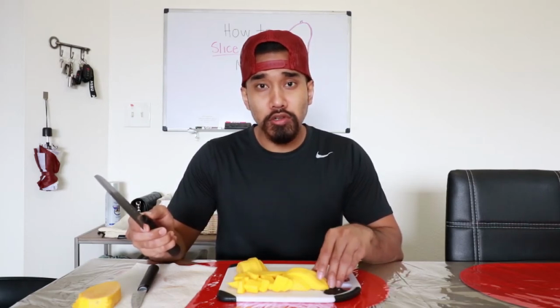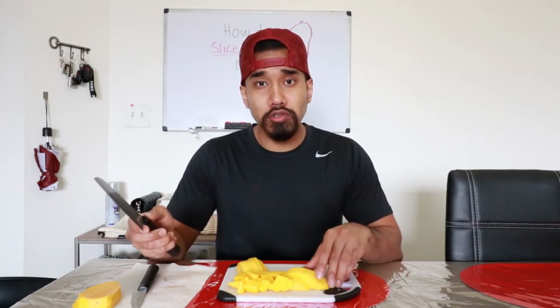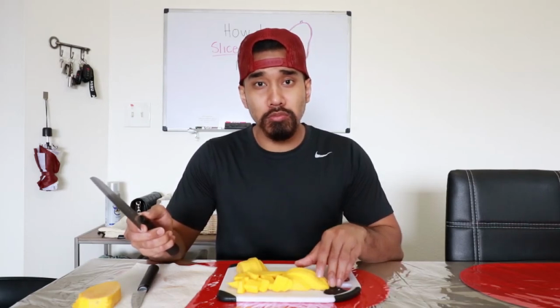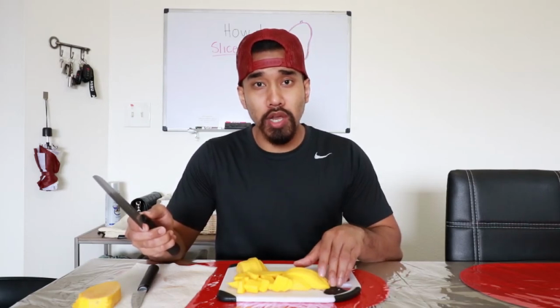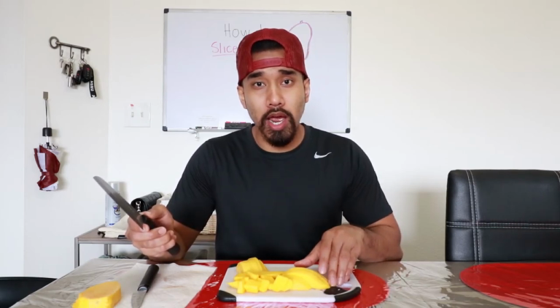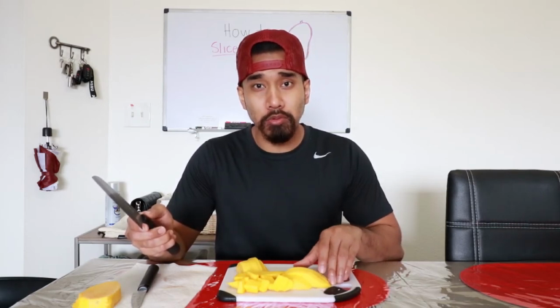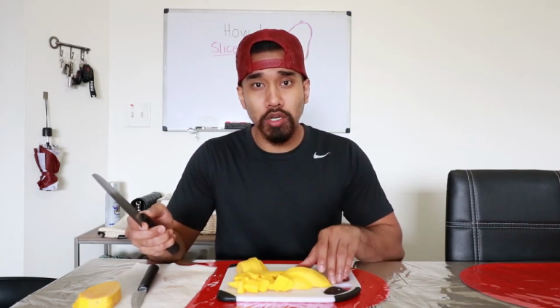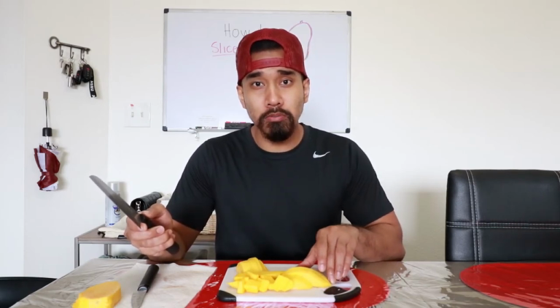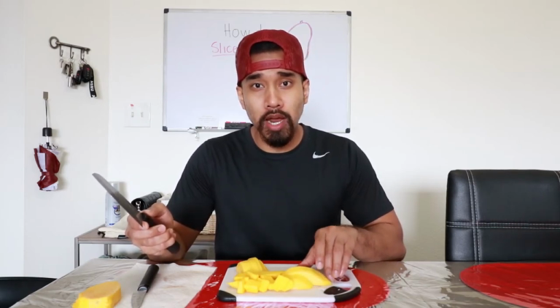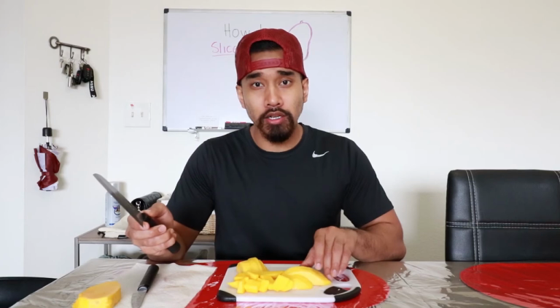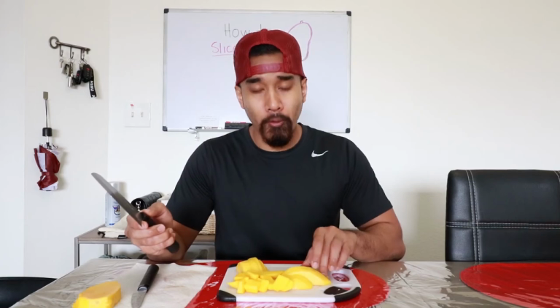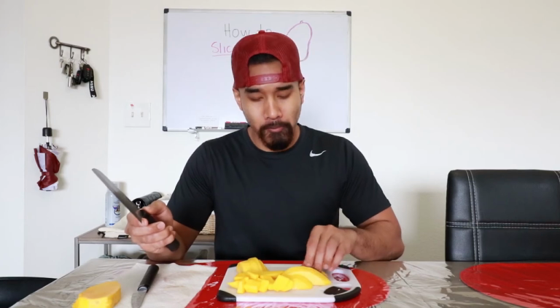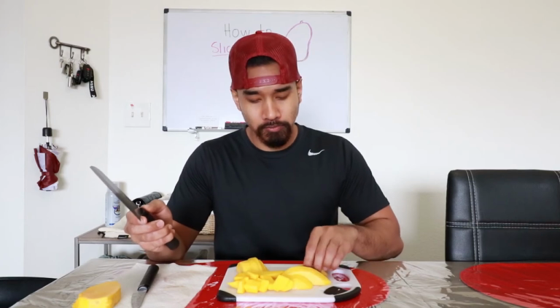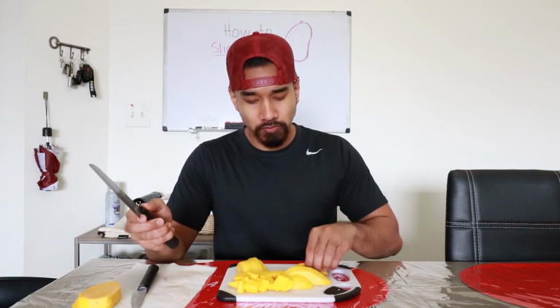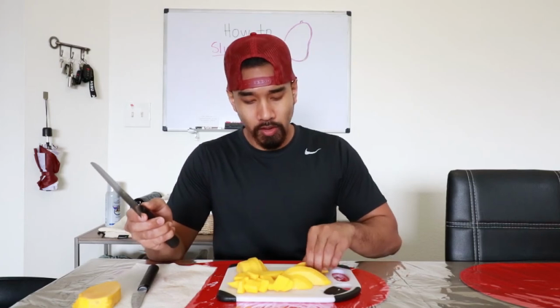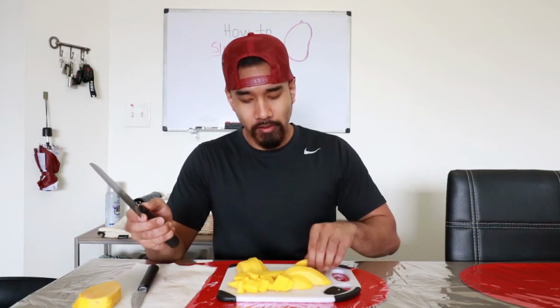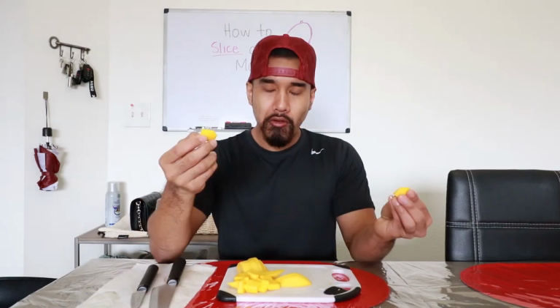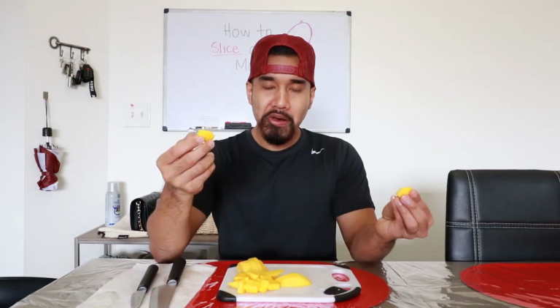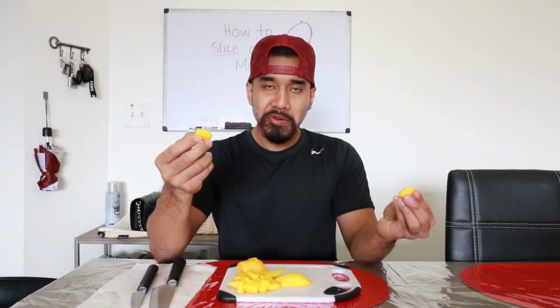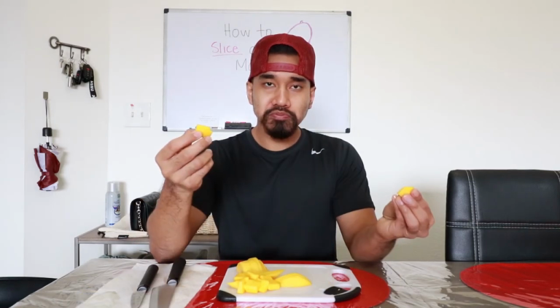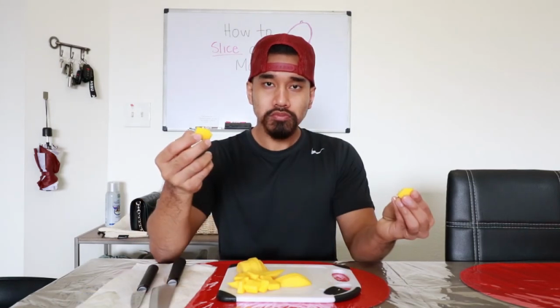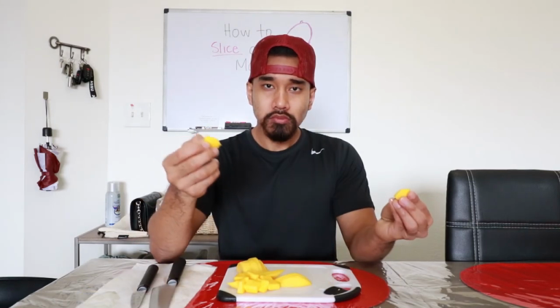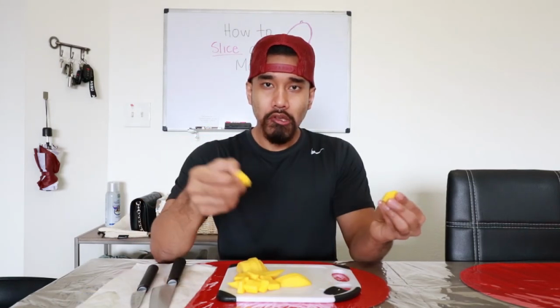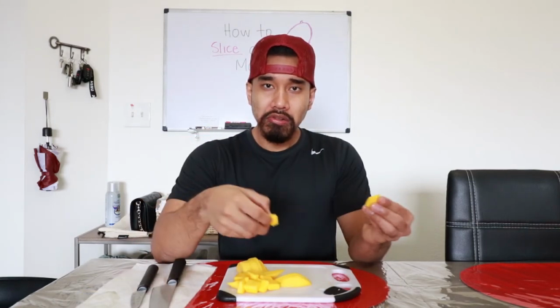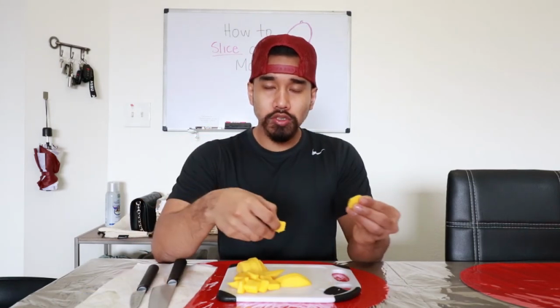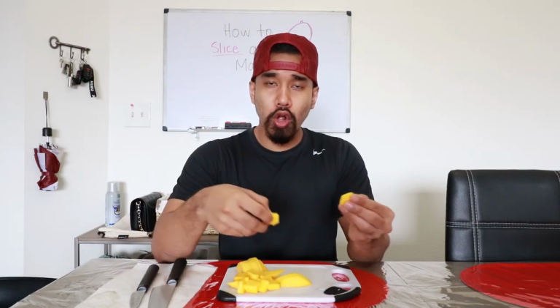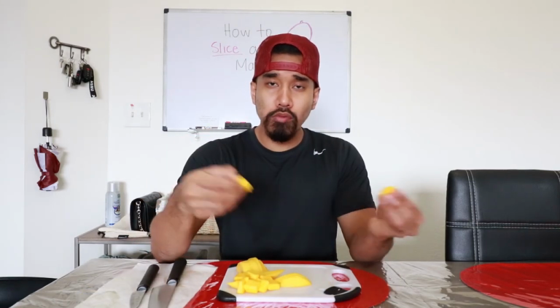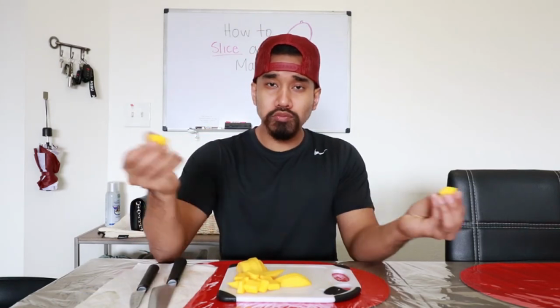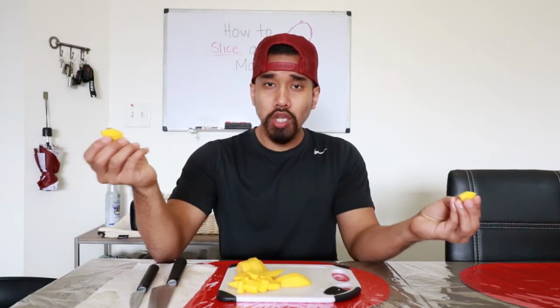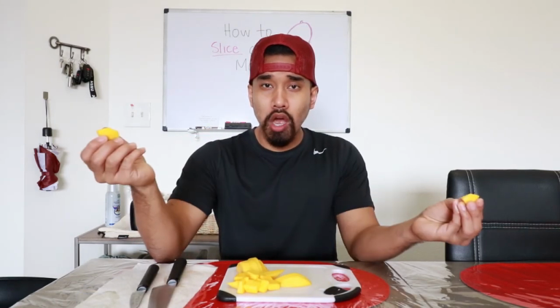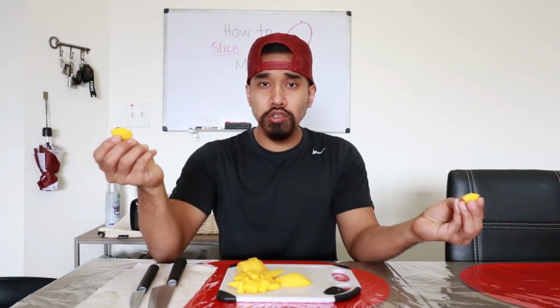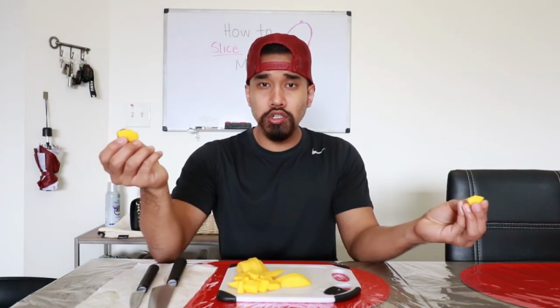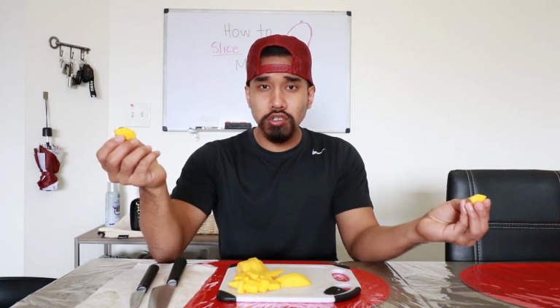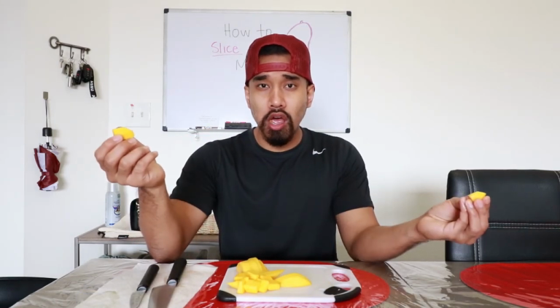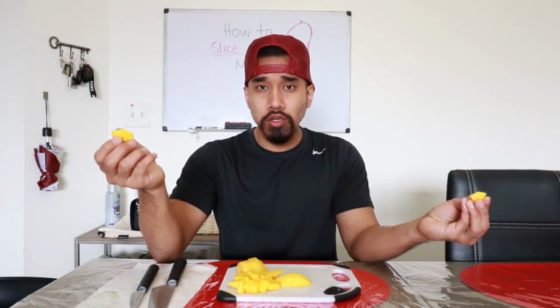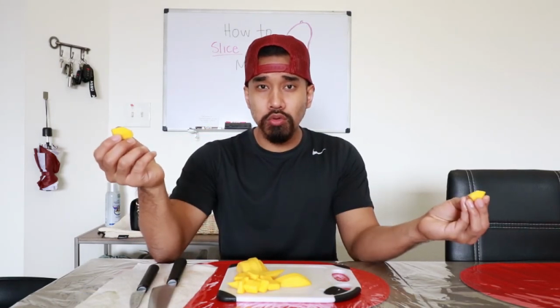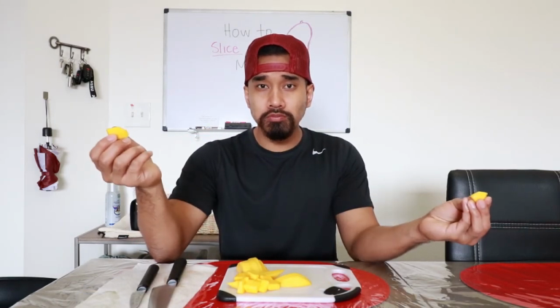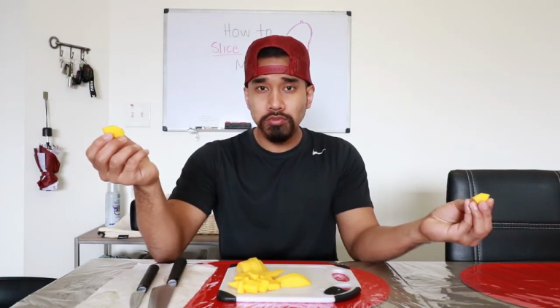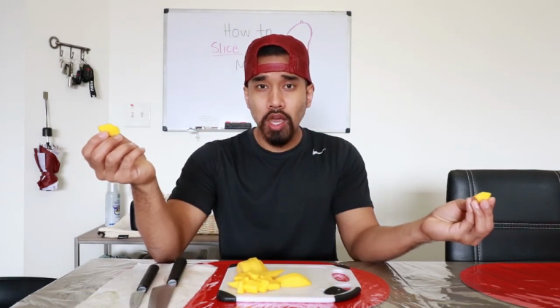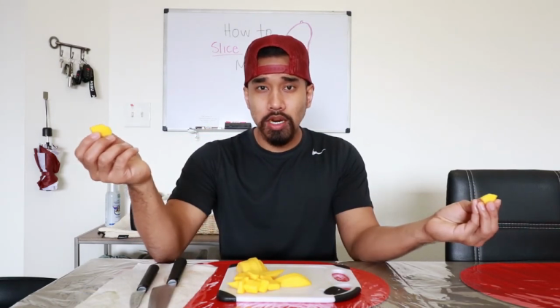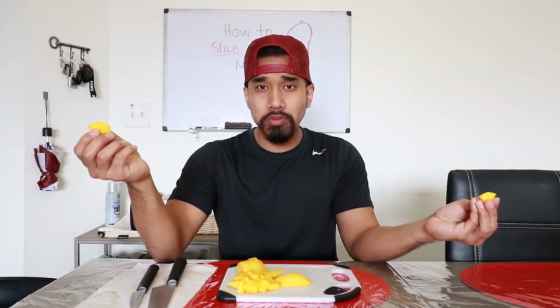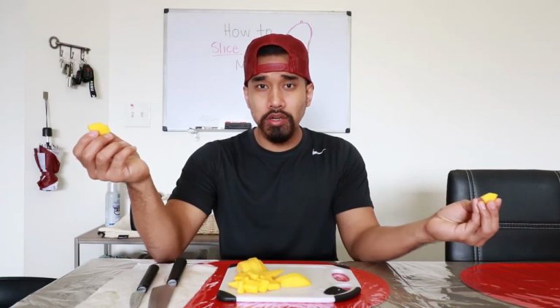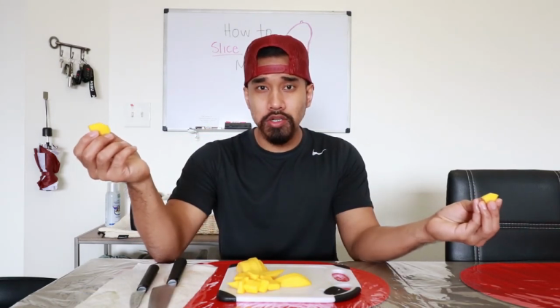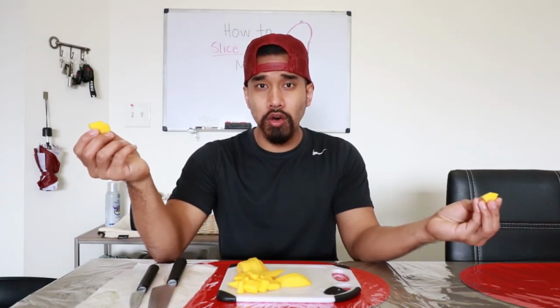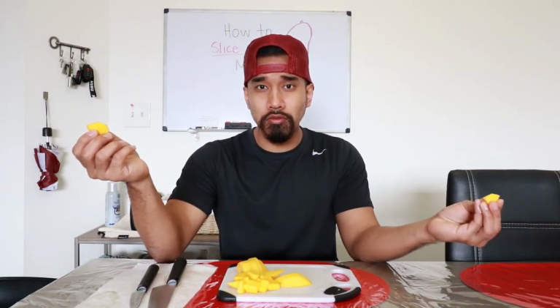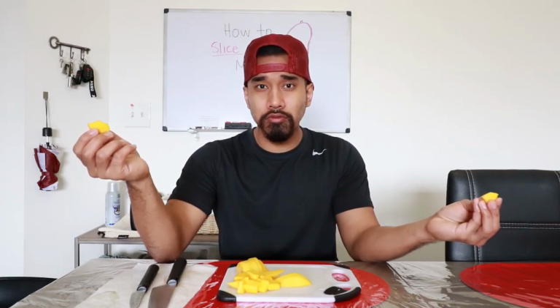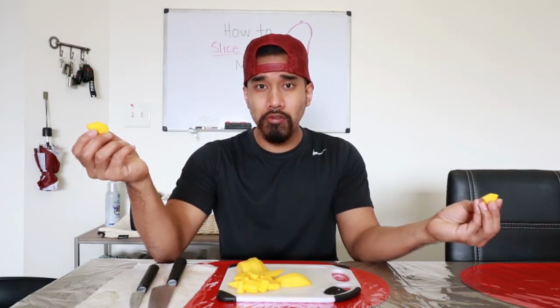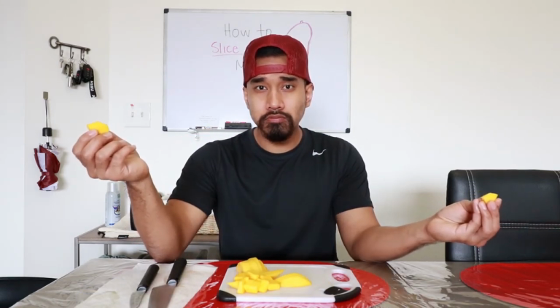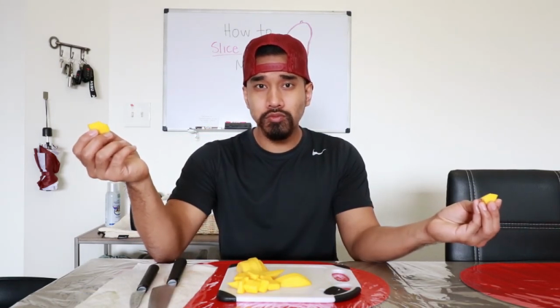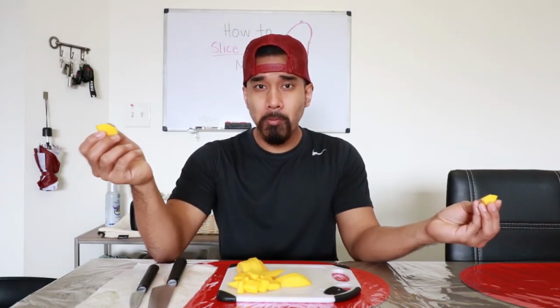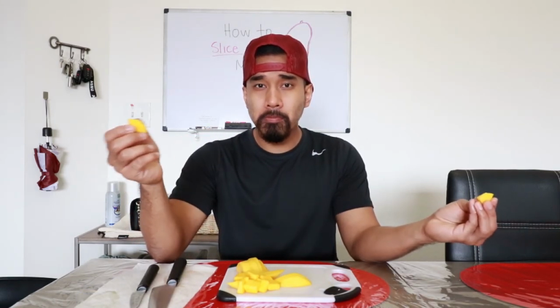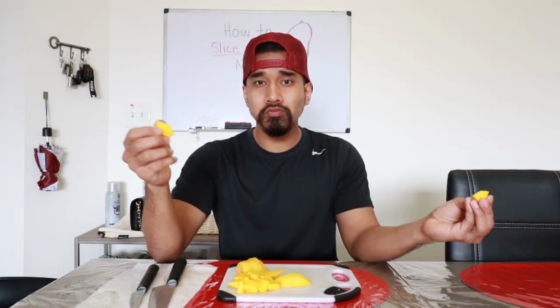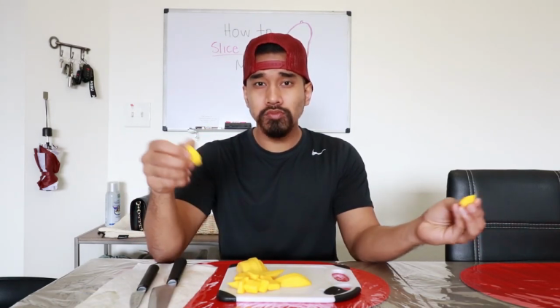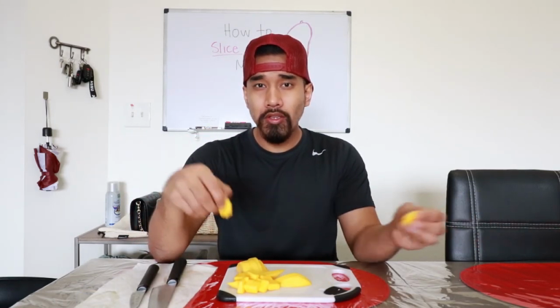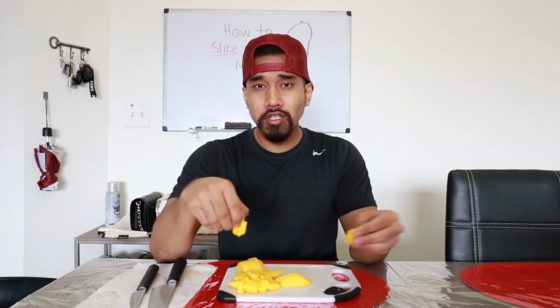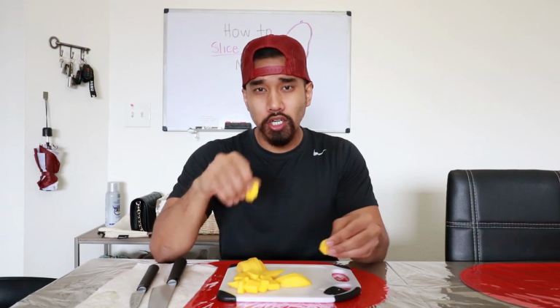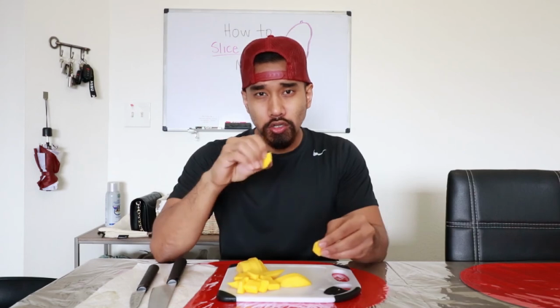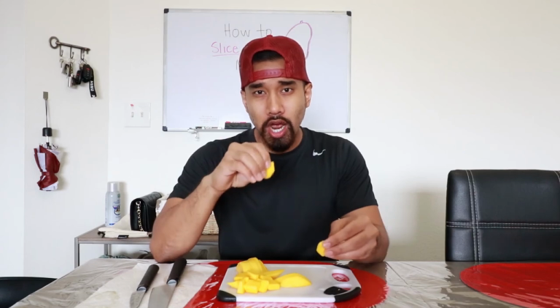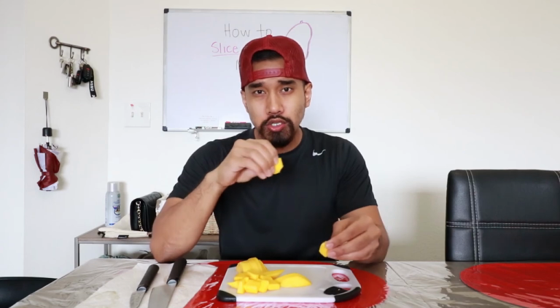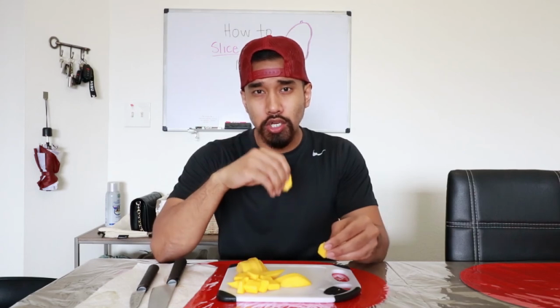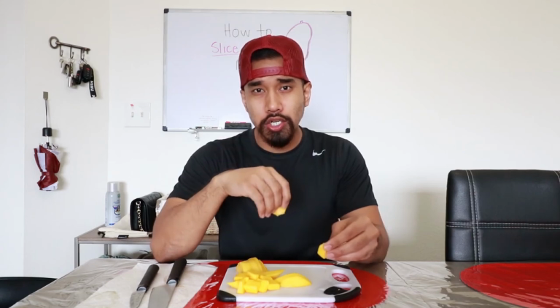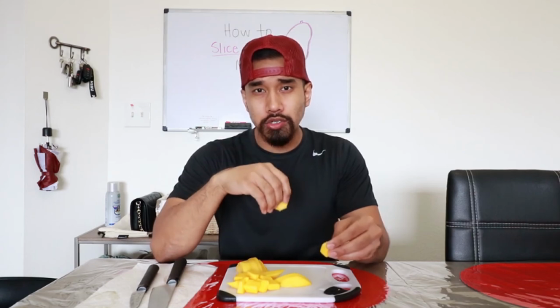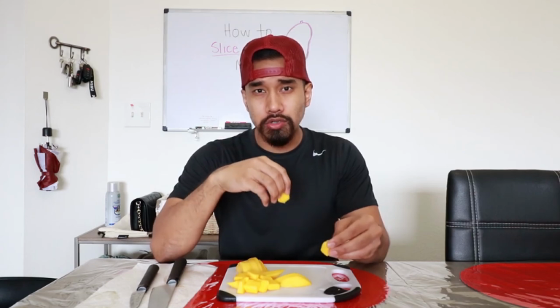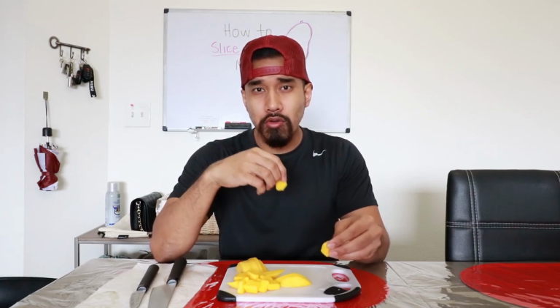It's some damn good mango. I just taught you how to be a dilf. Congratulations.